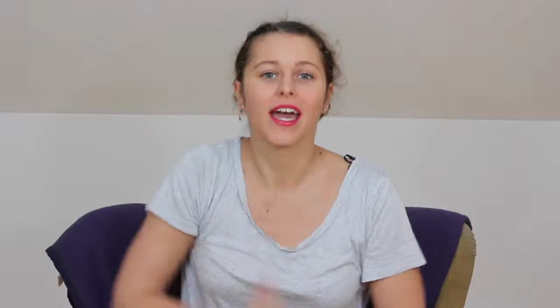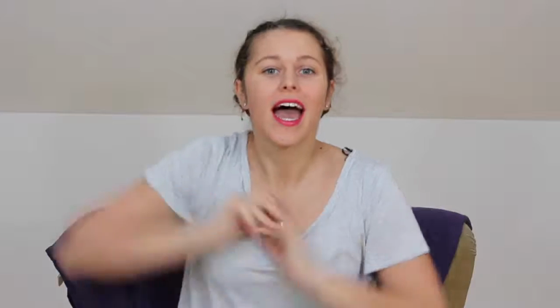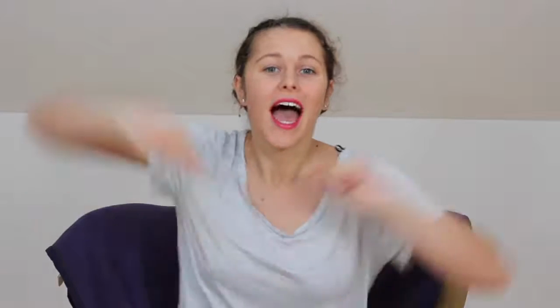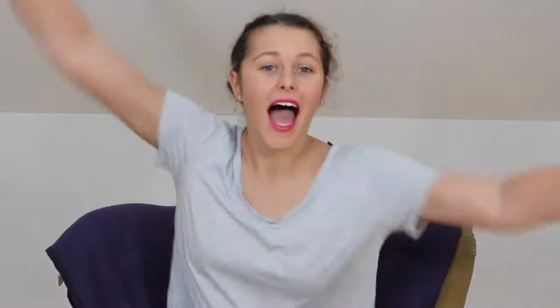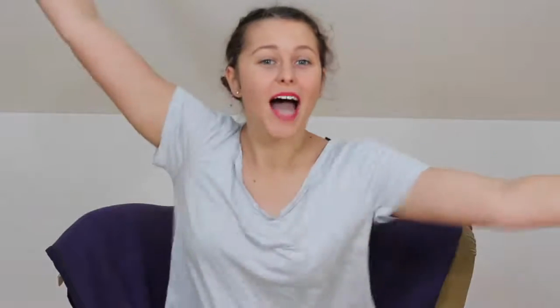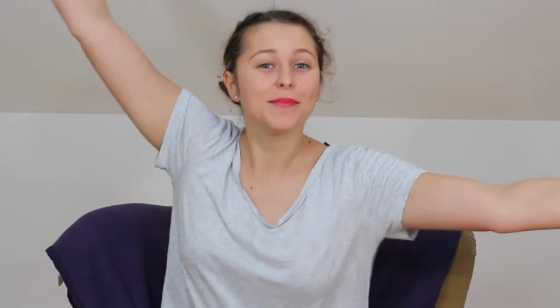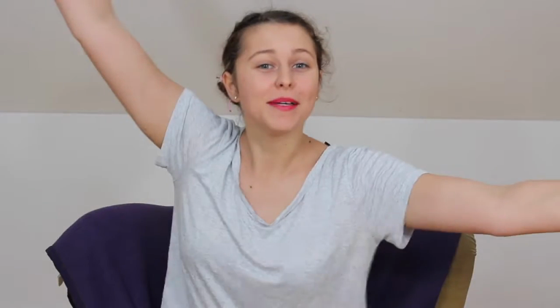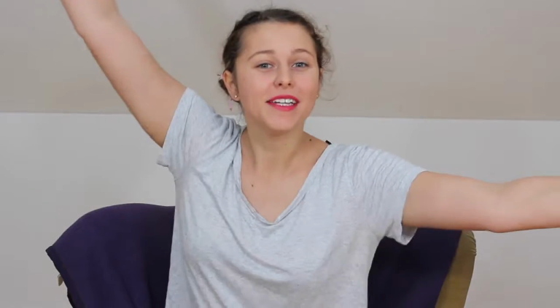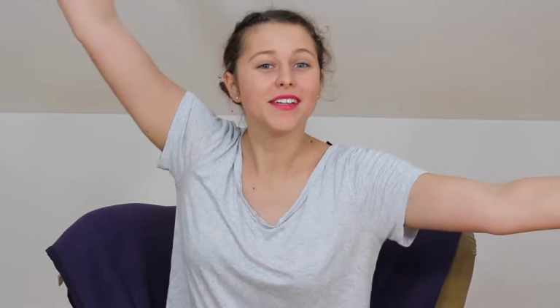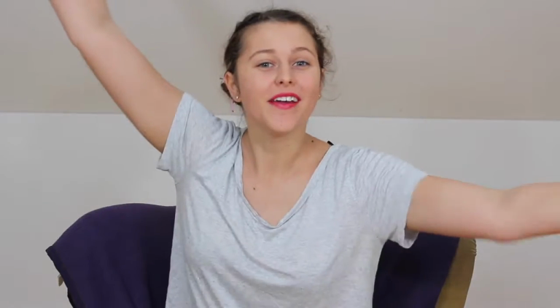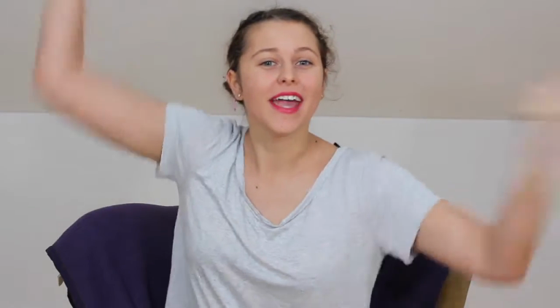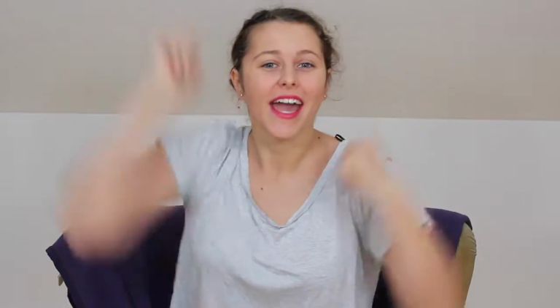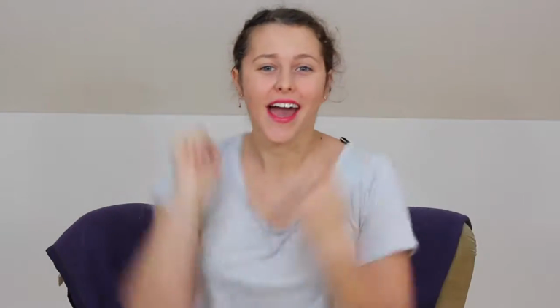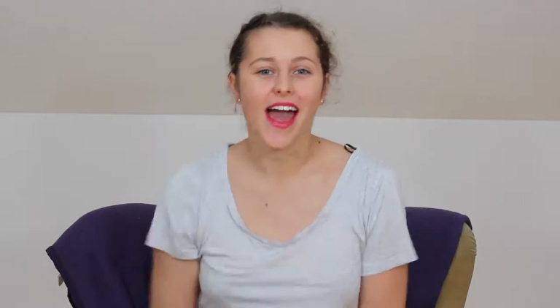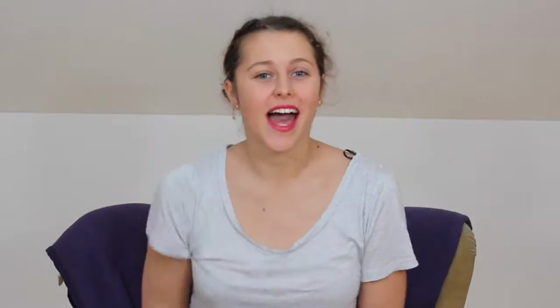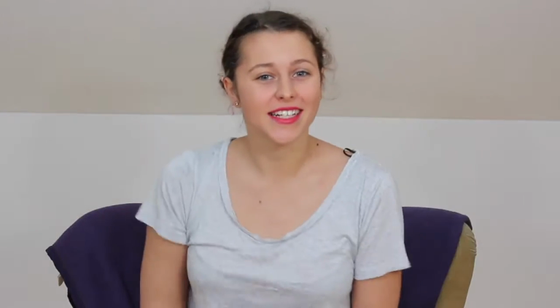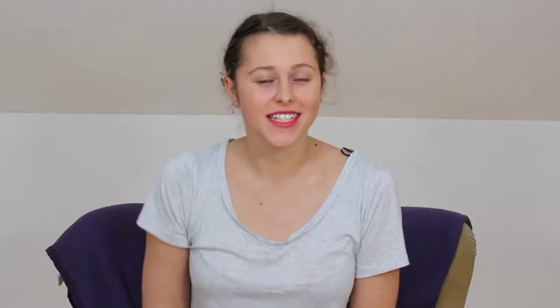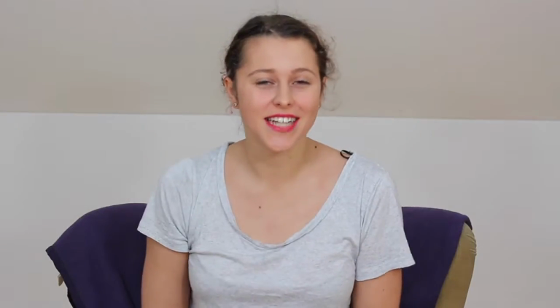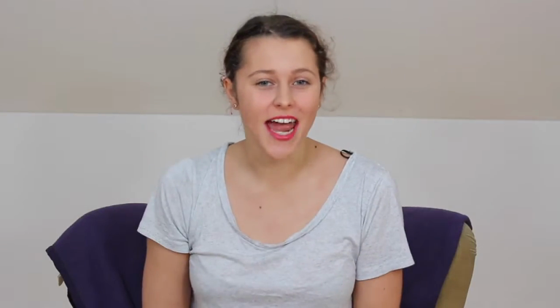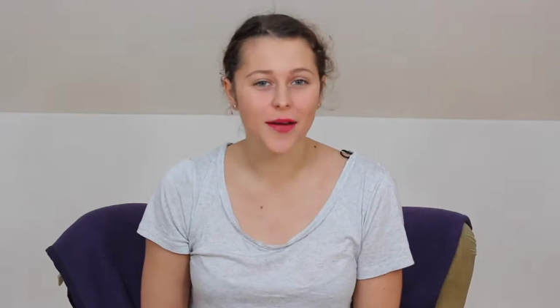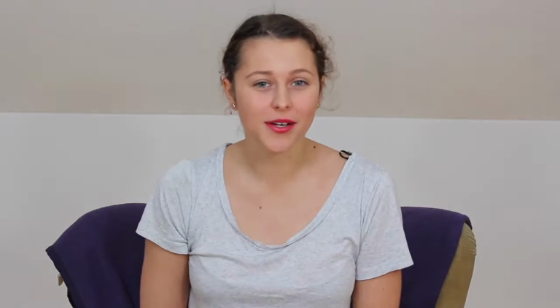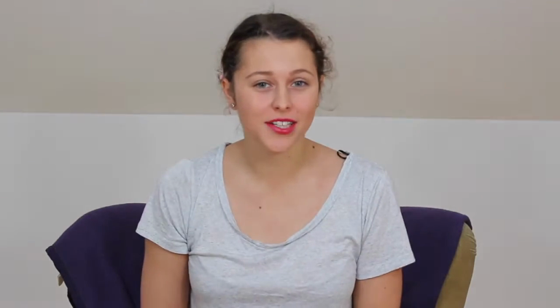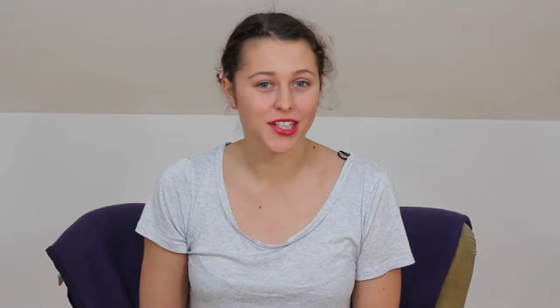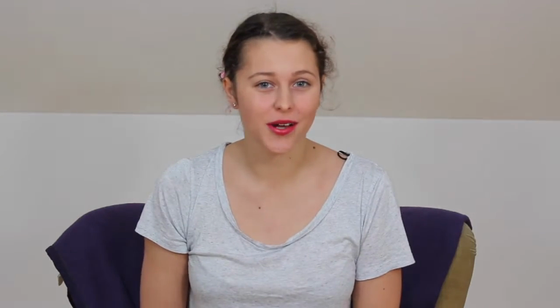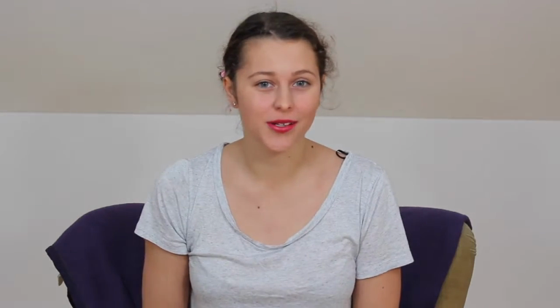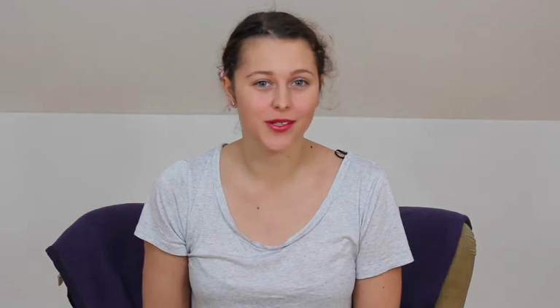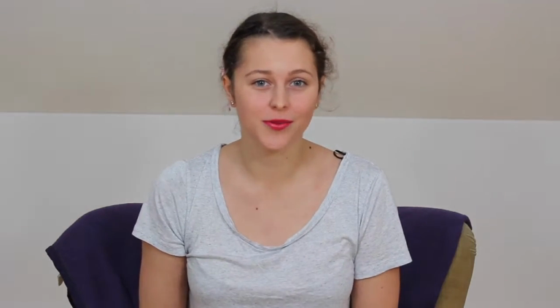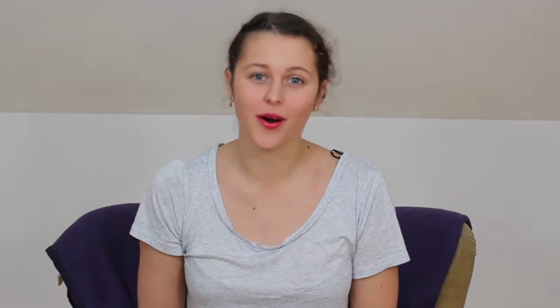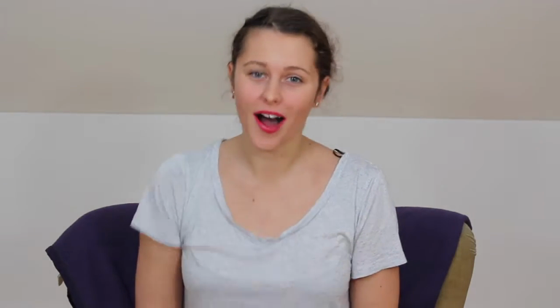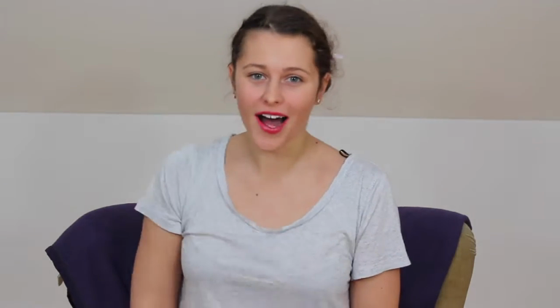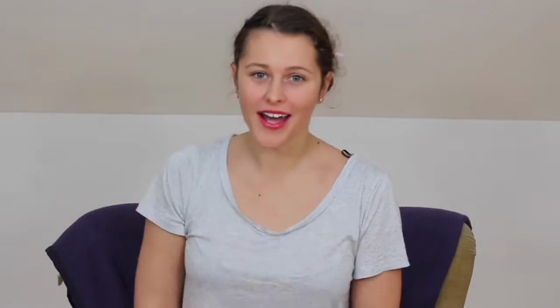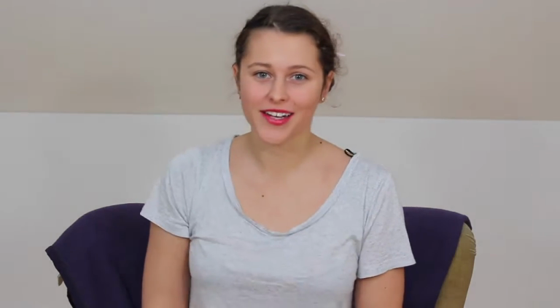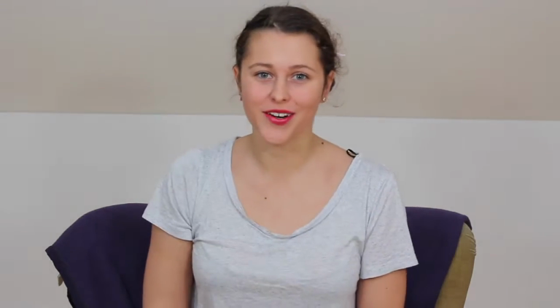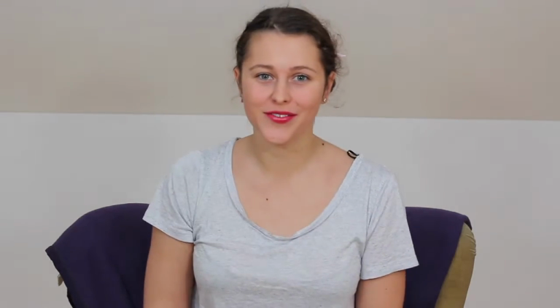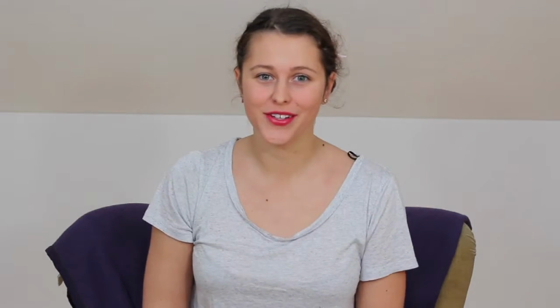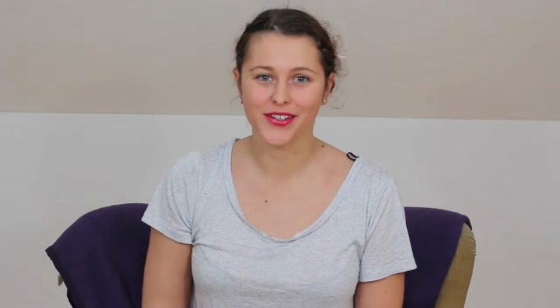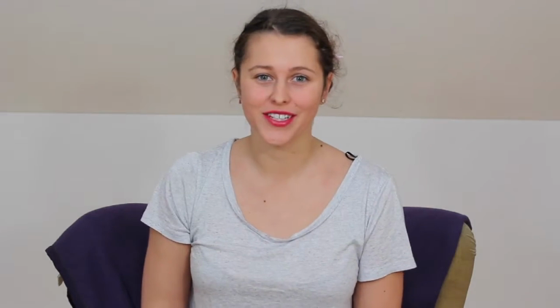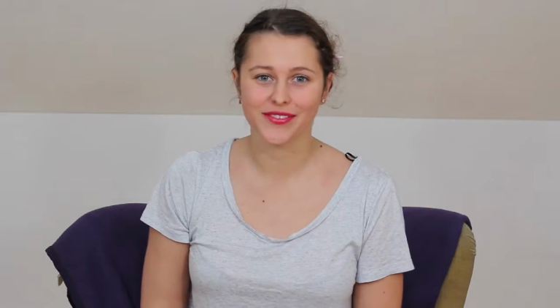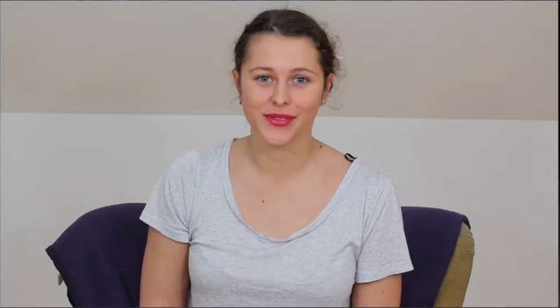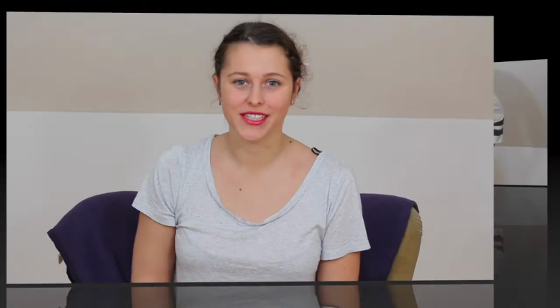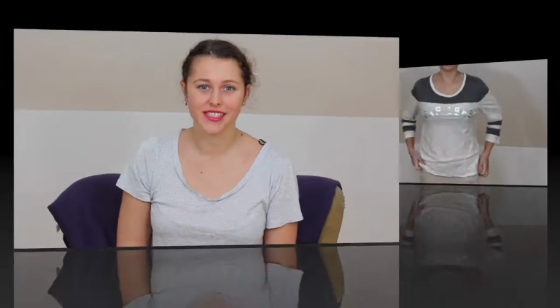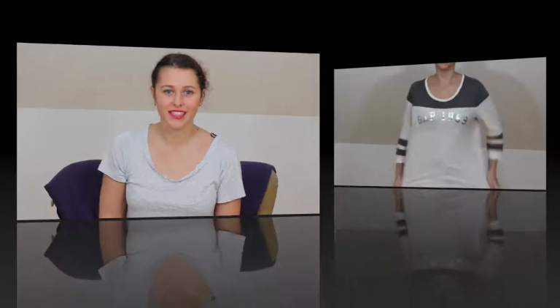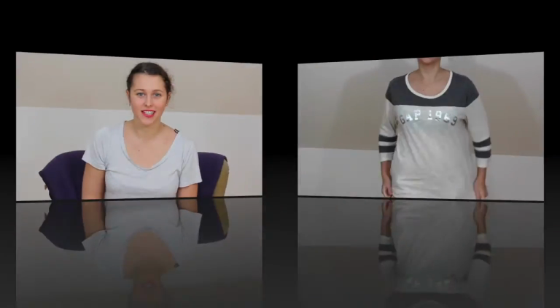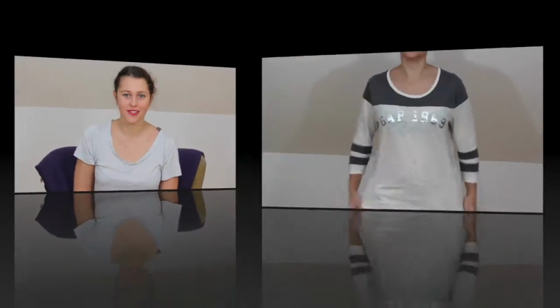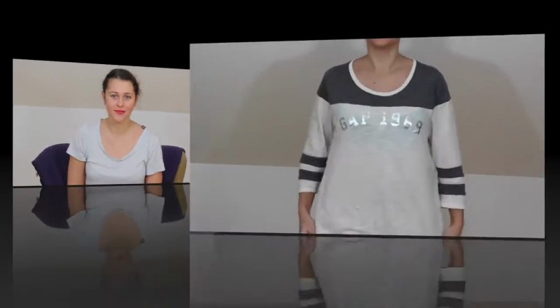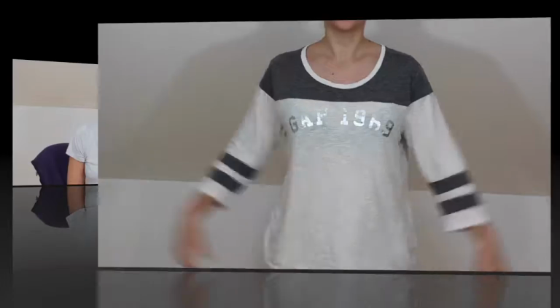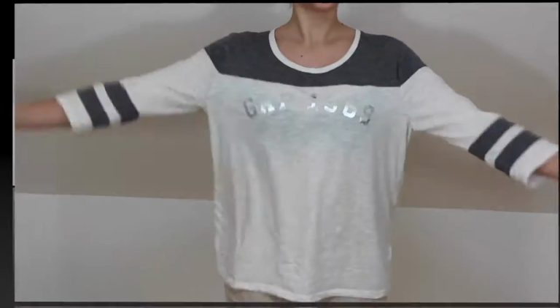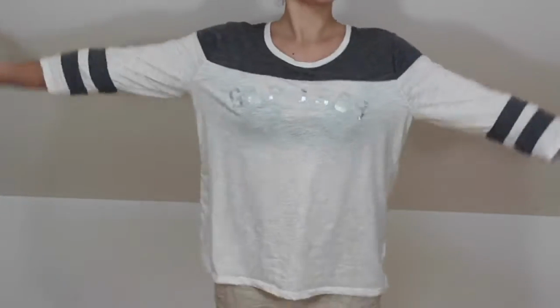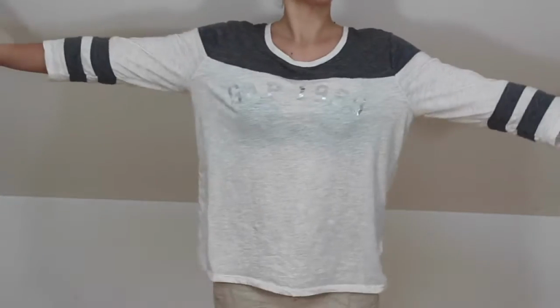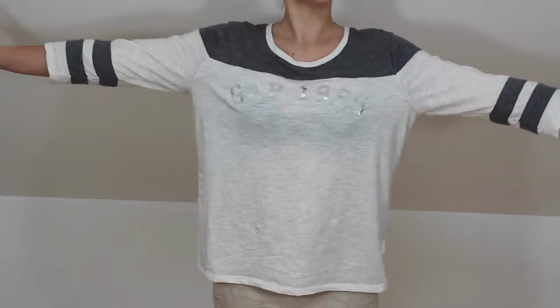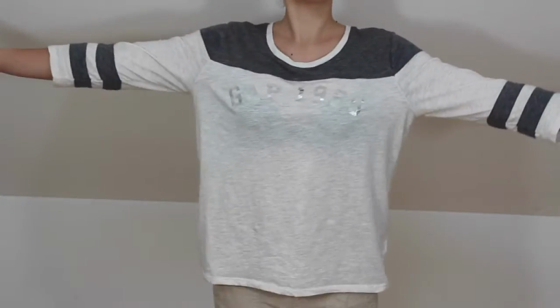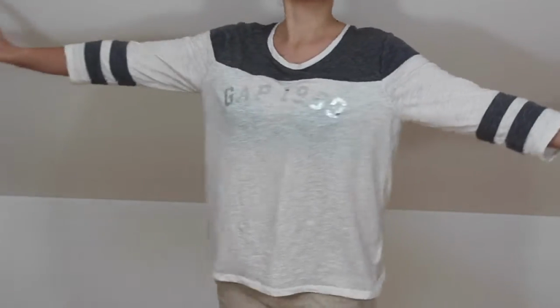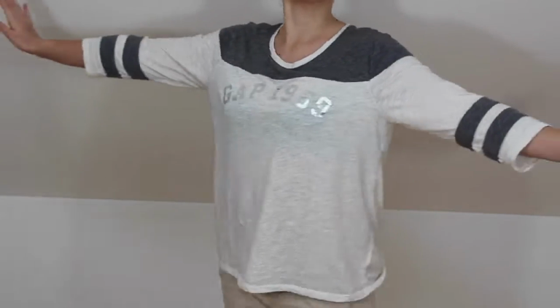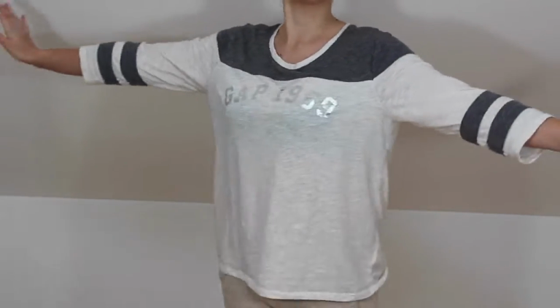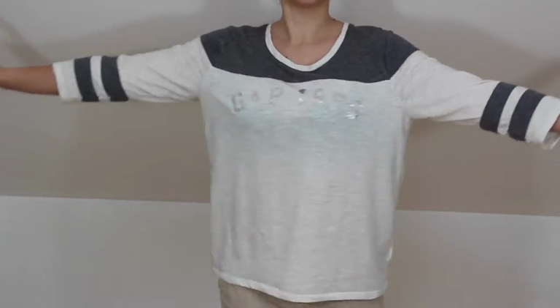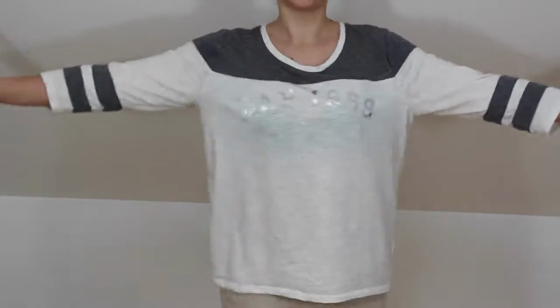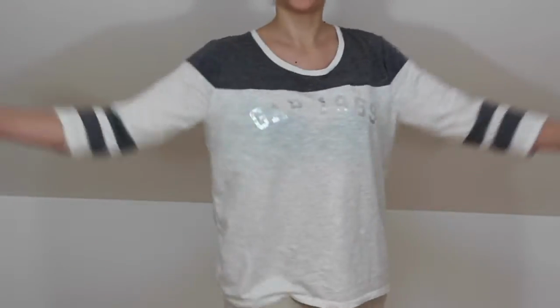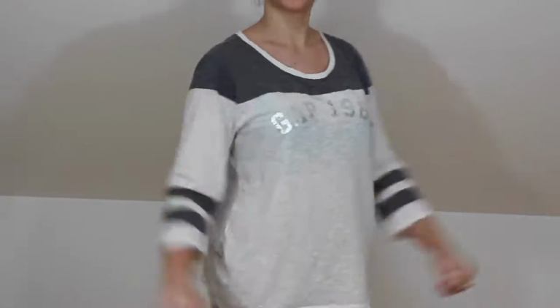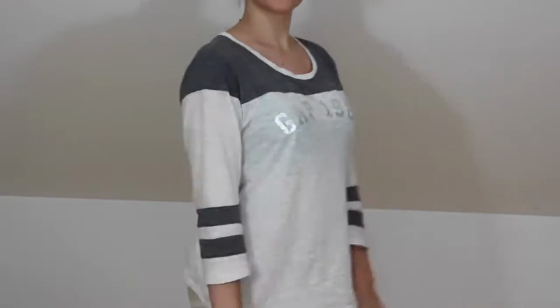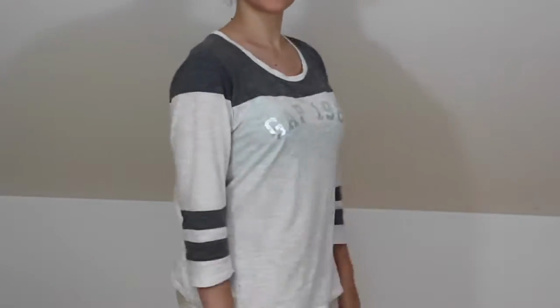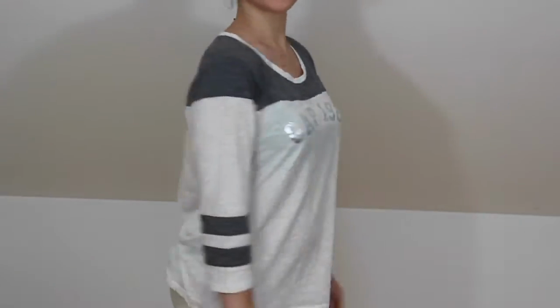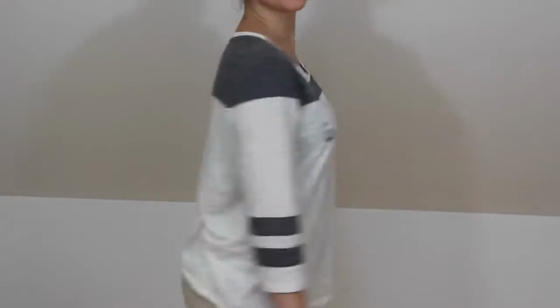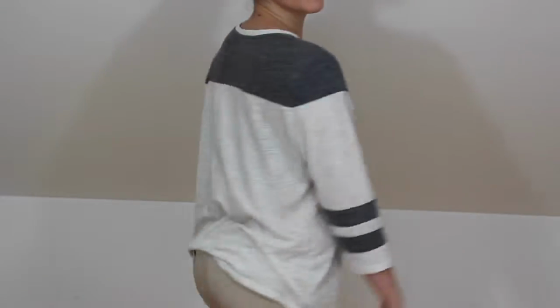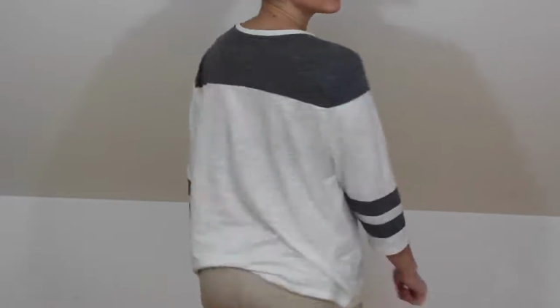Happy New Year and today I'm going to show you what I got for Christmas. This Gap t-shirt which was from Florida.